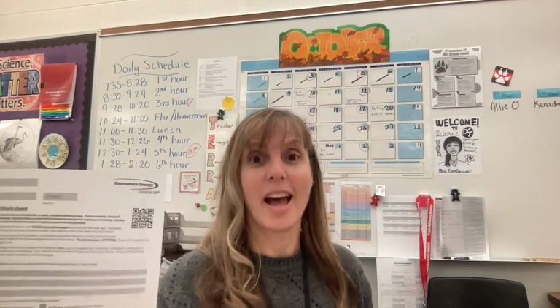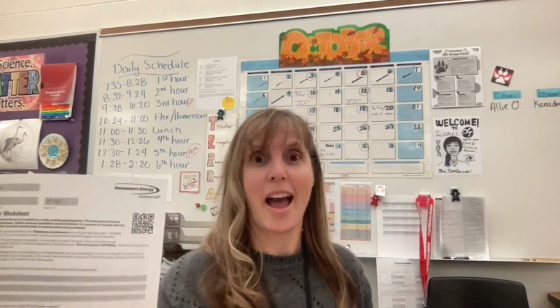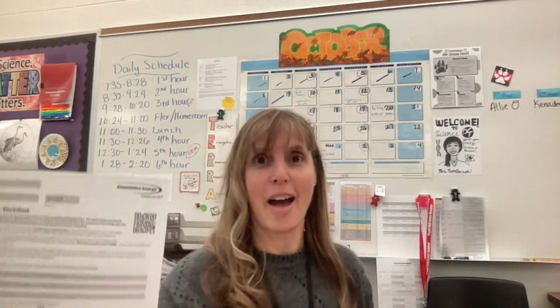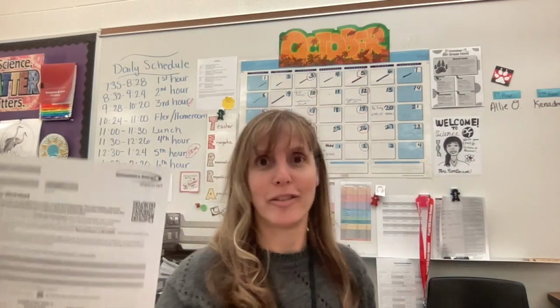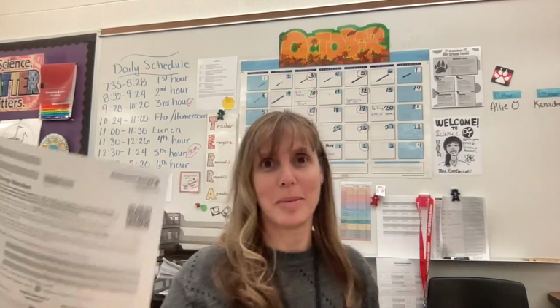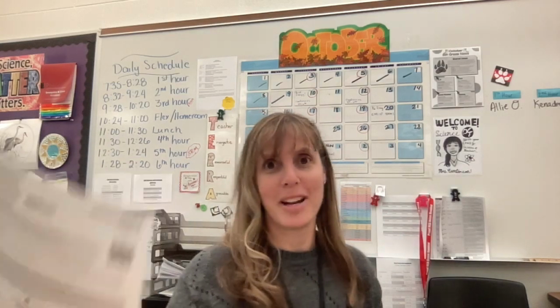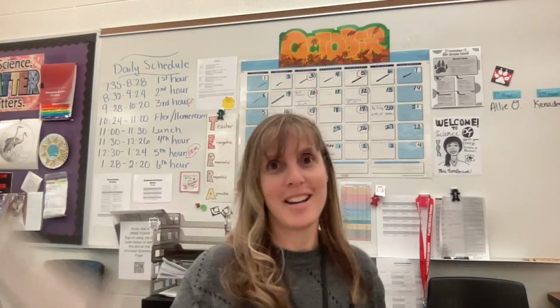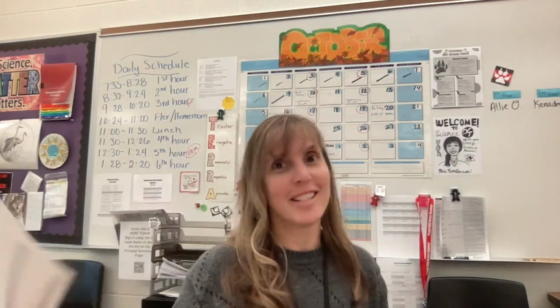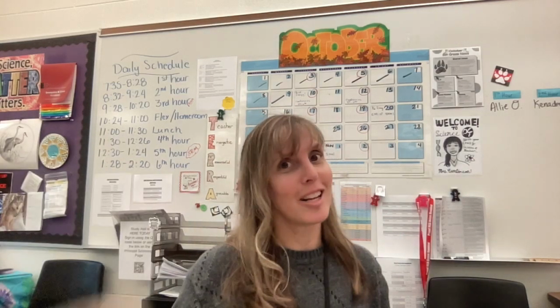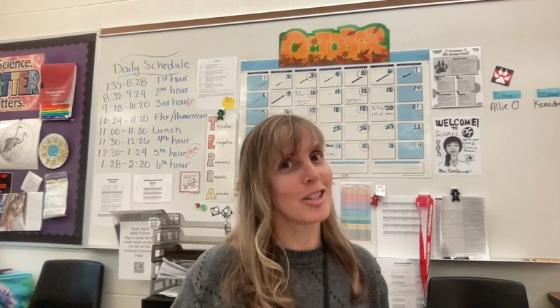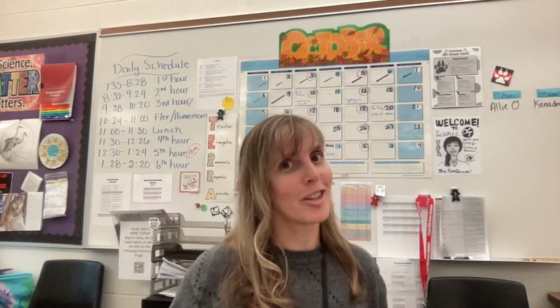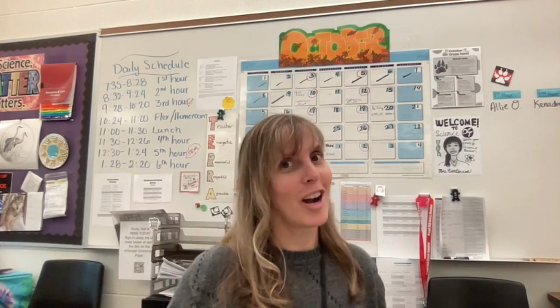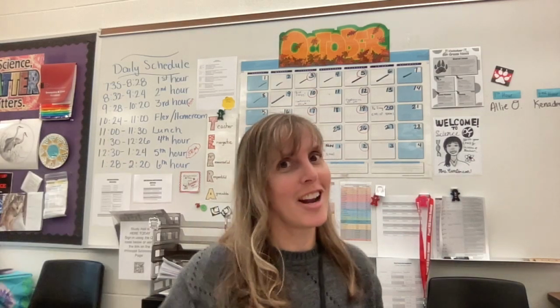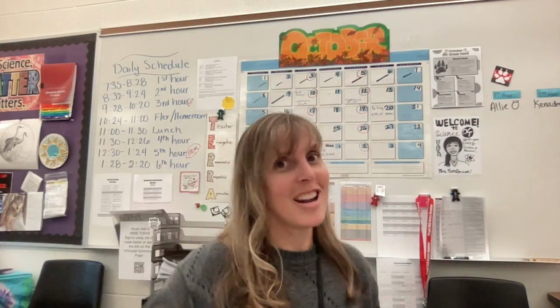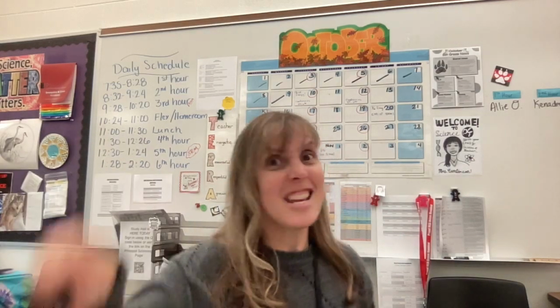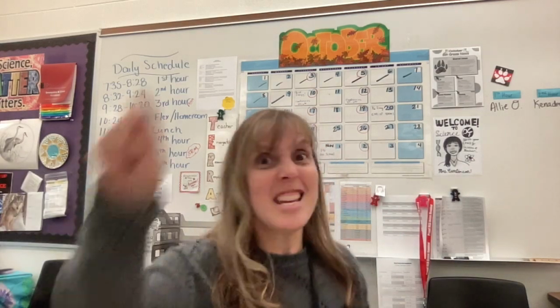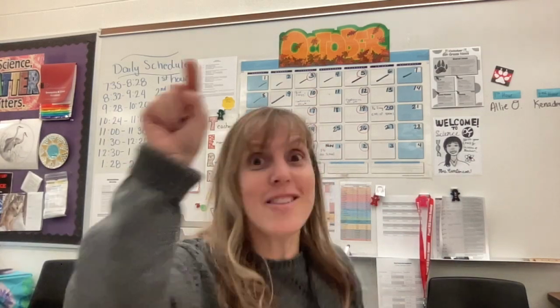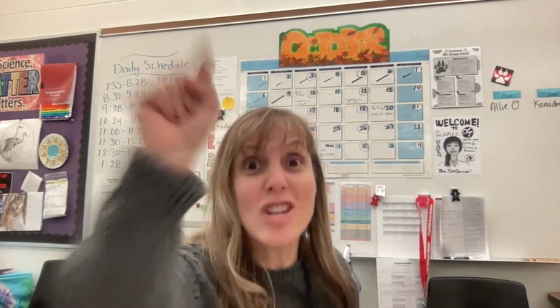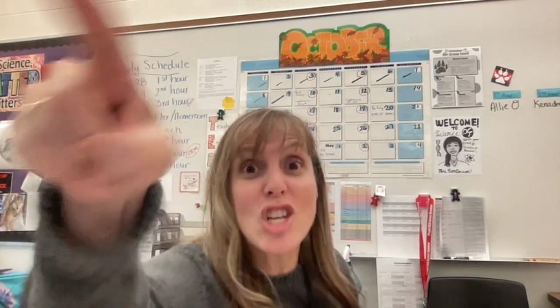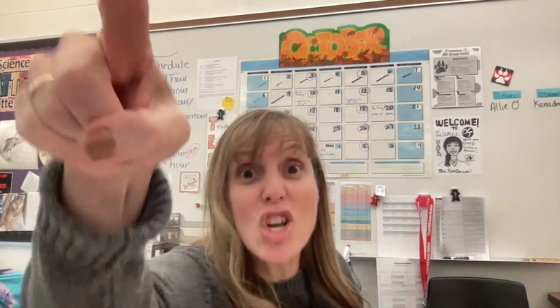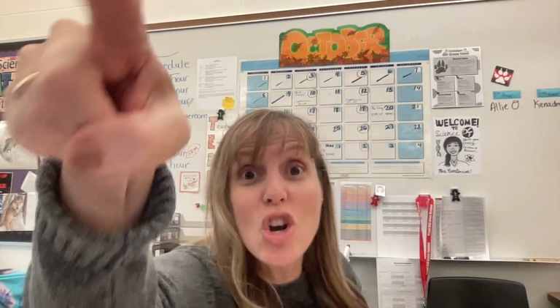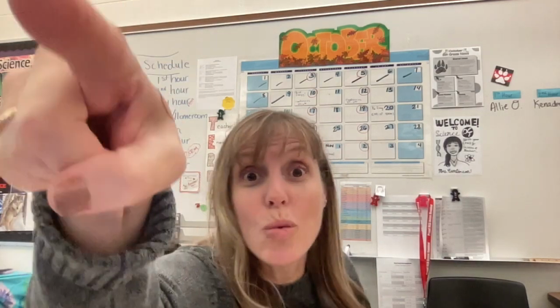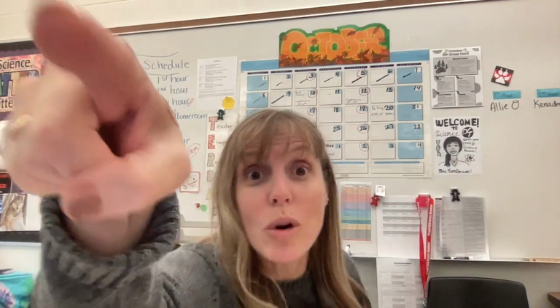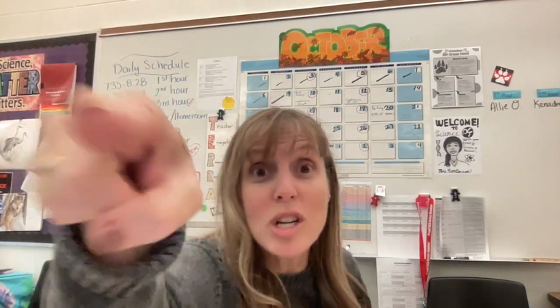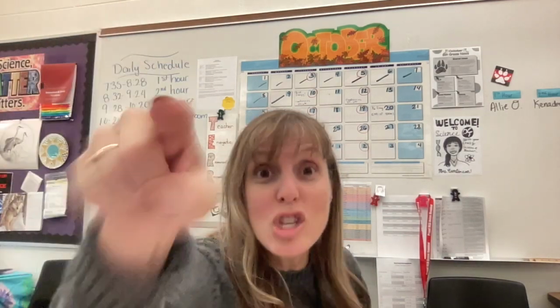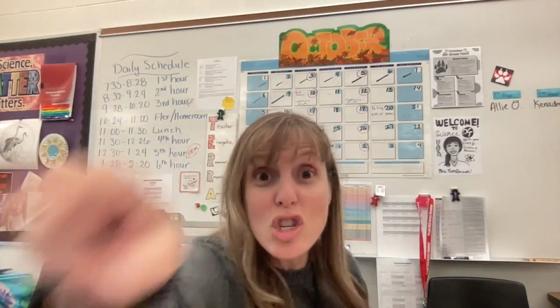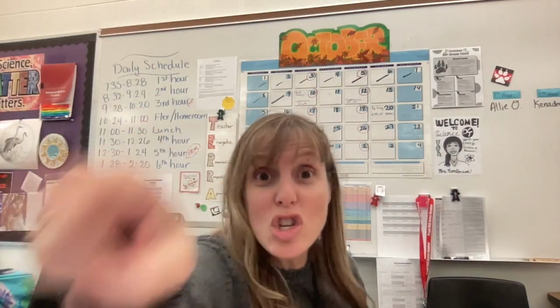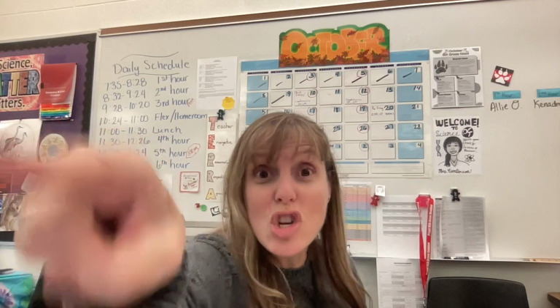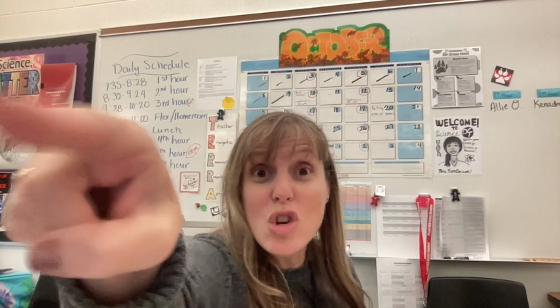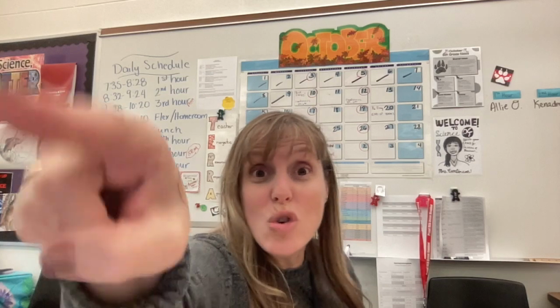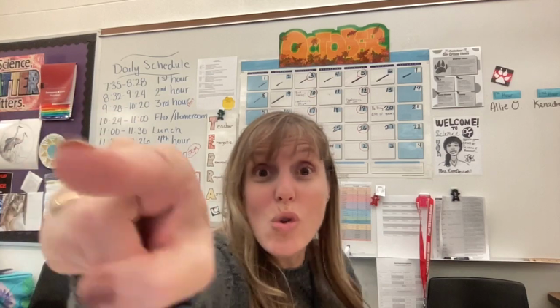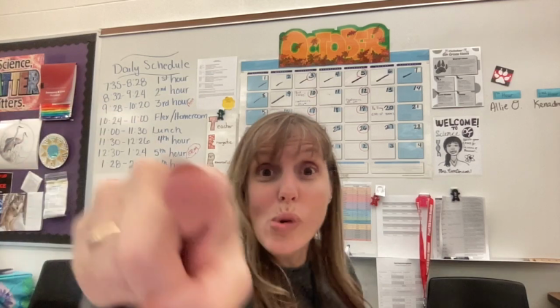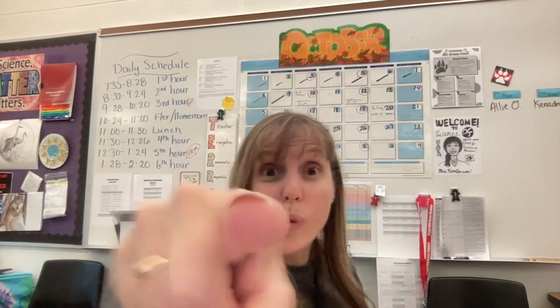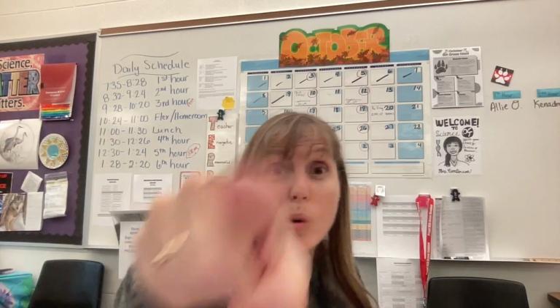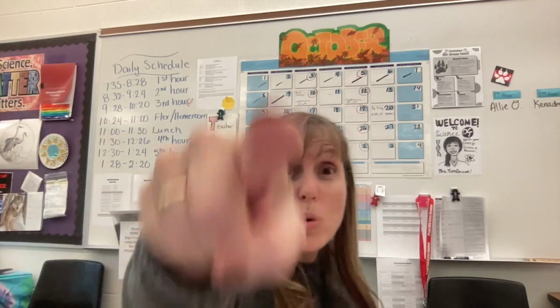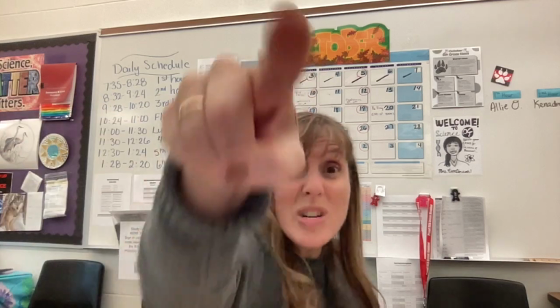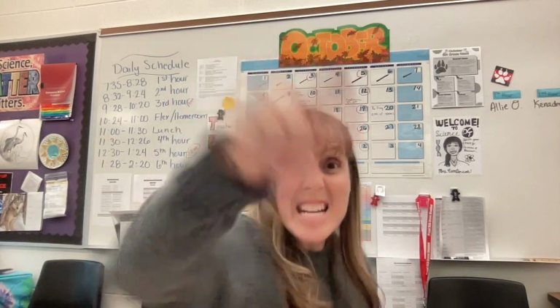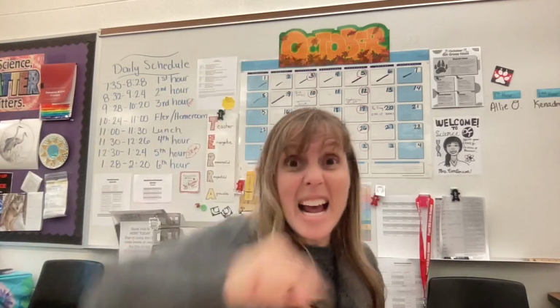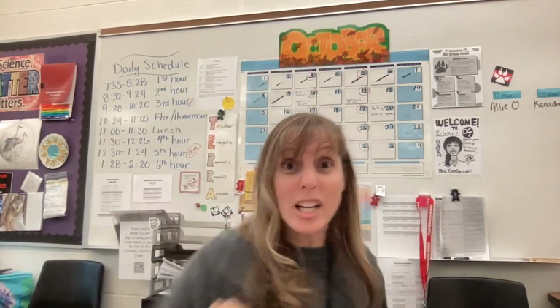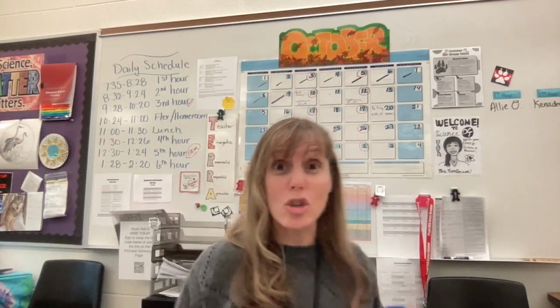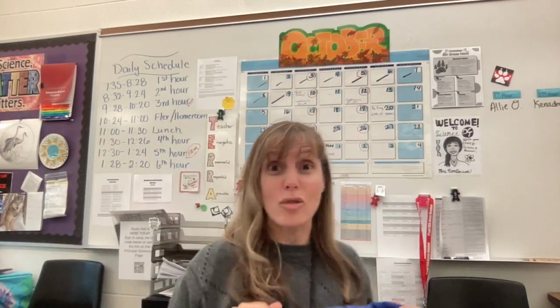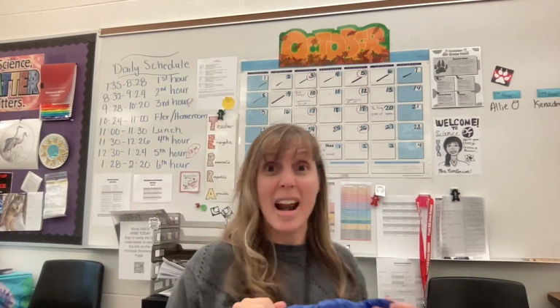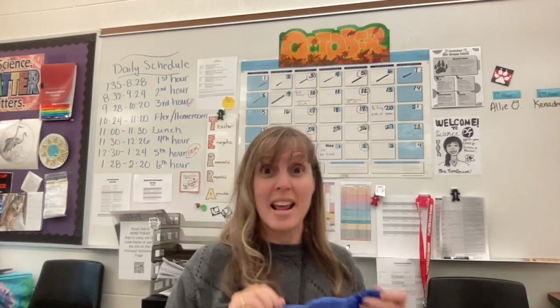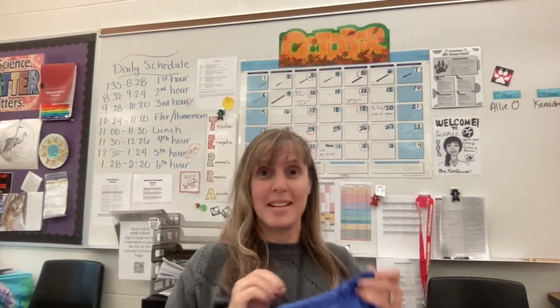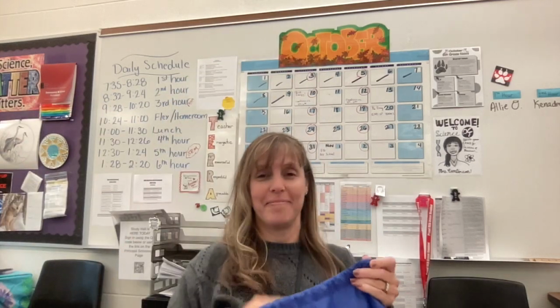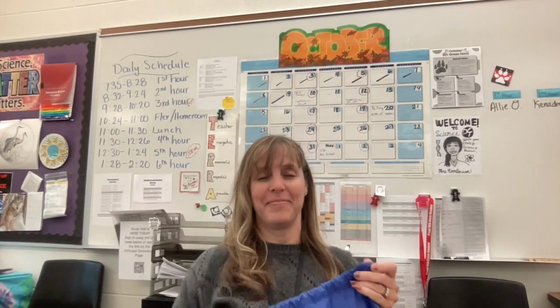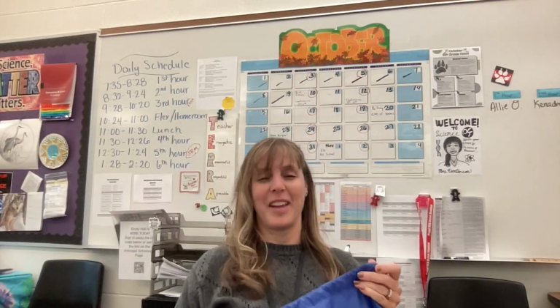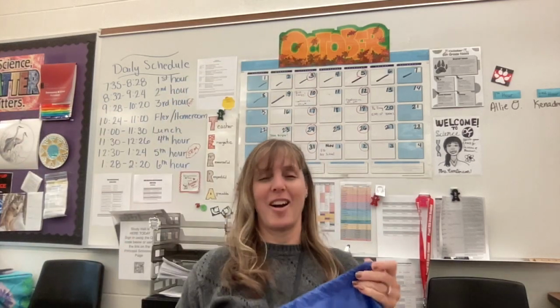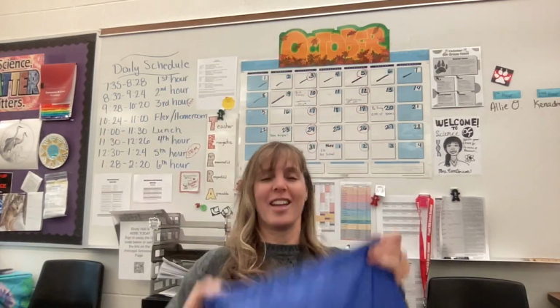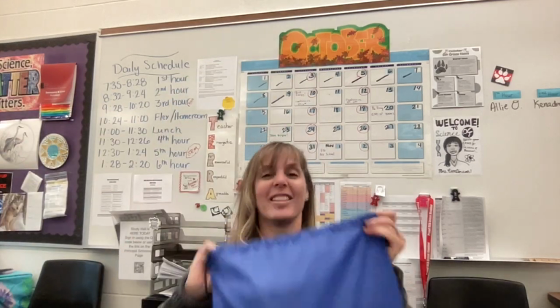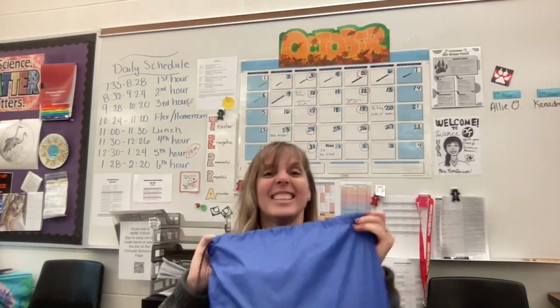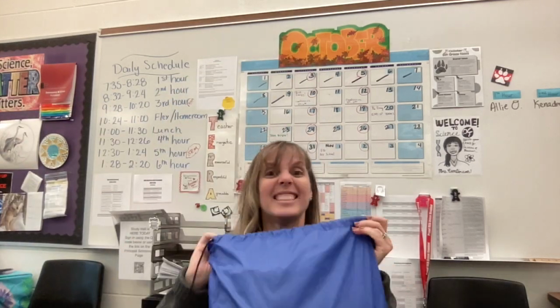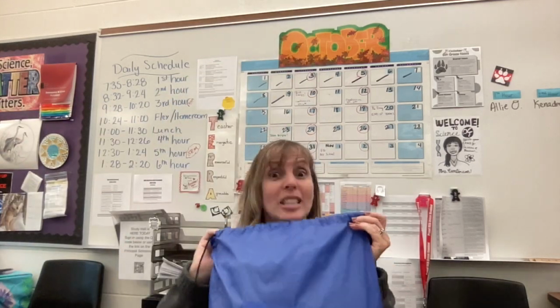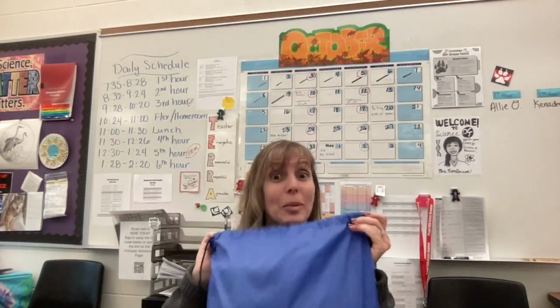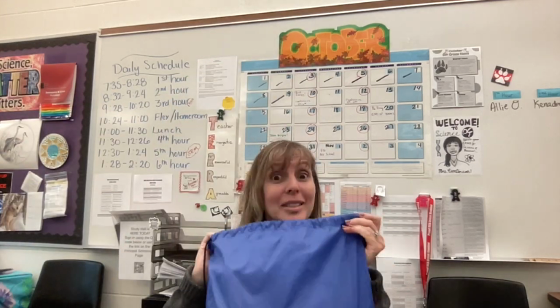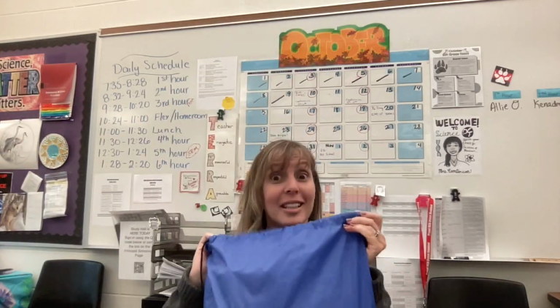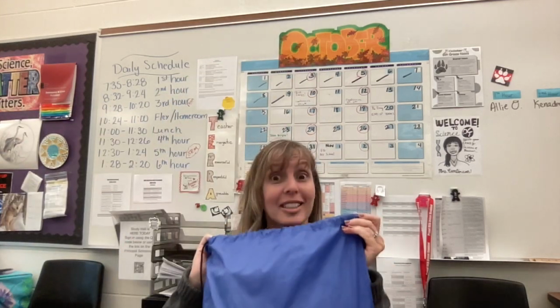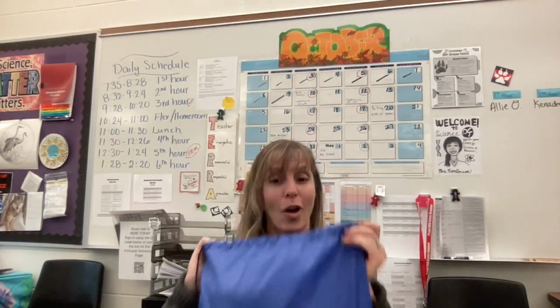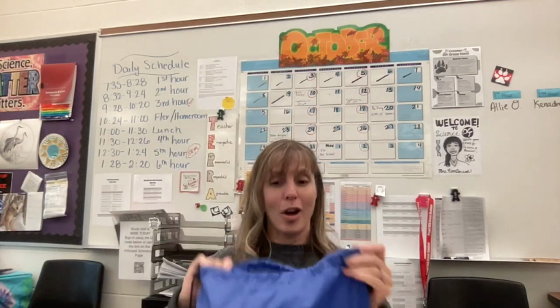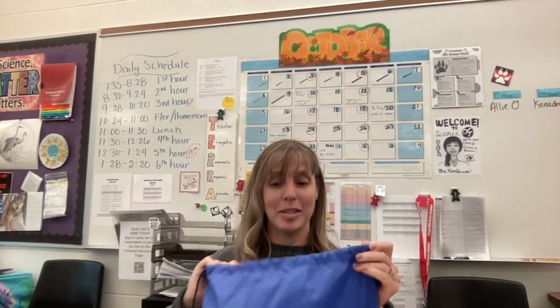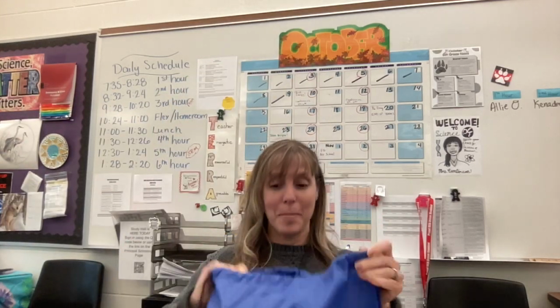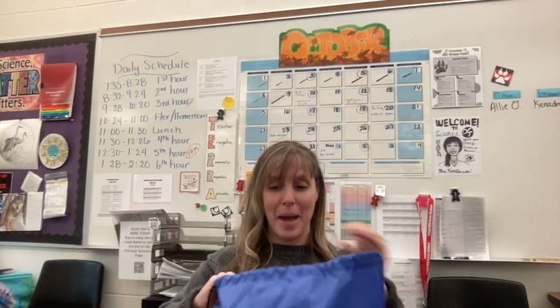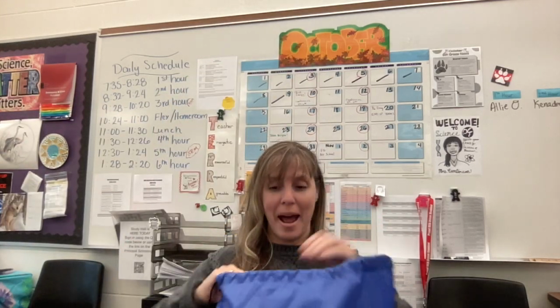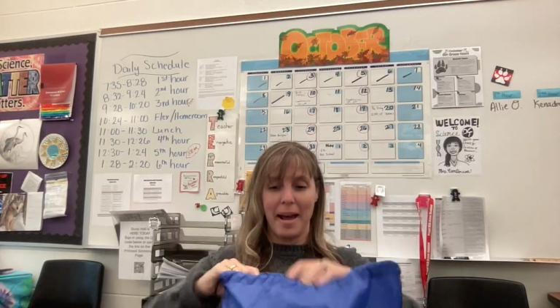Everybody needs extra credit, even you. You need extra credit. Alright, let's see what's in this awesome bag.